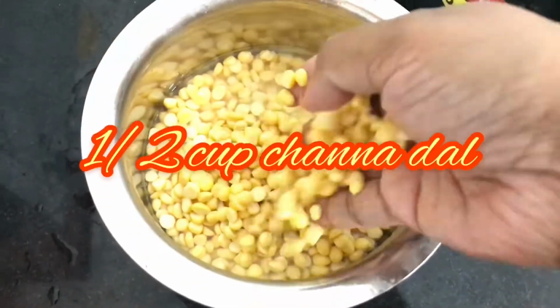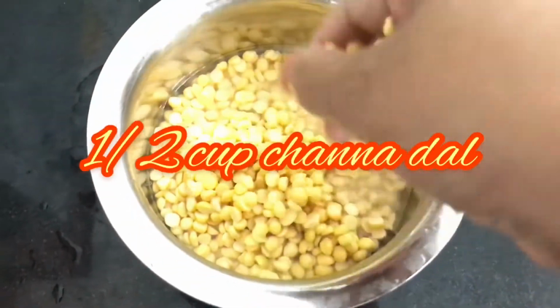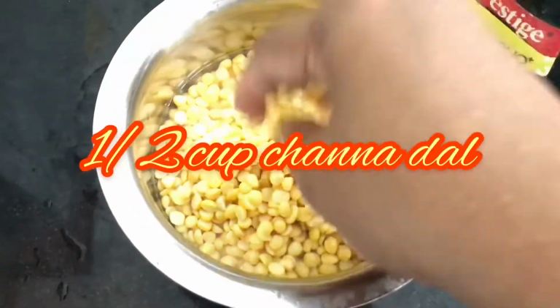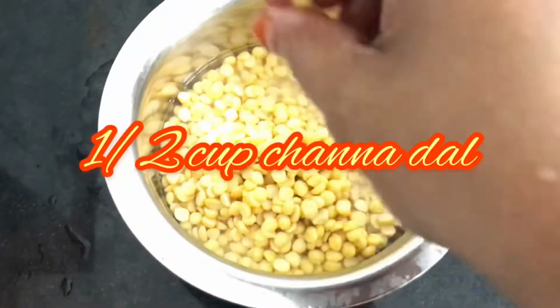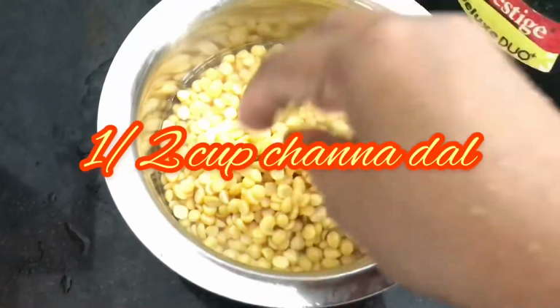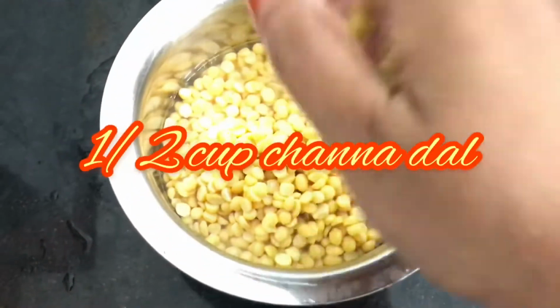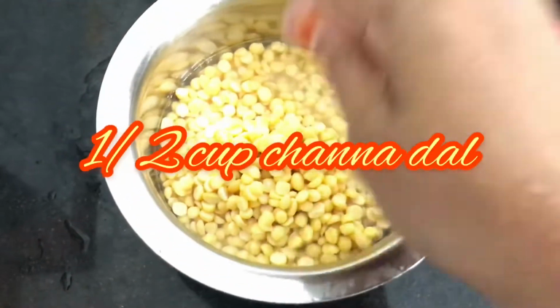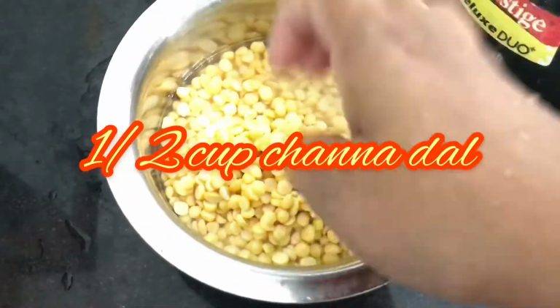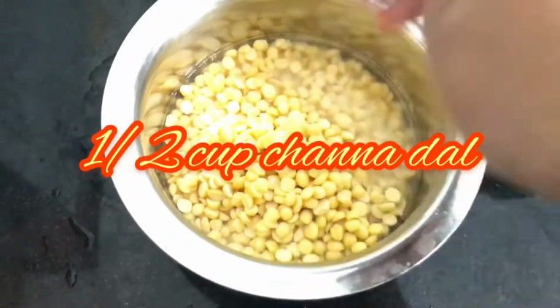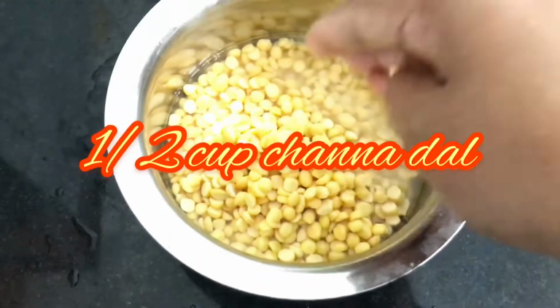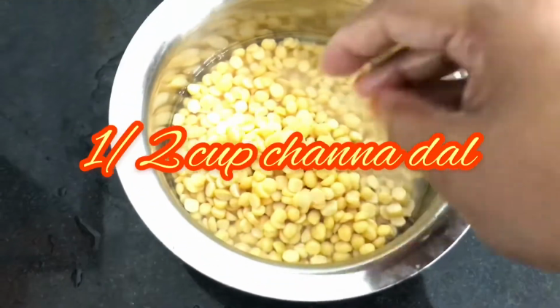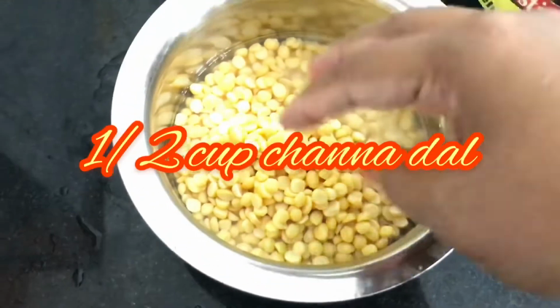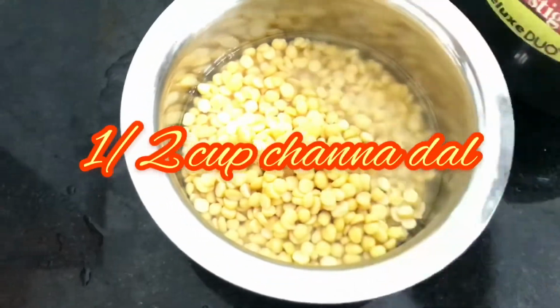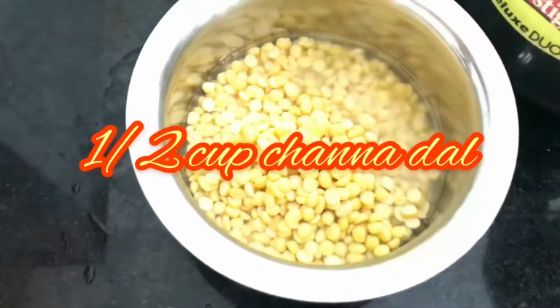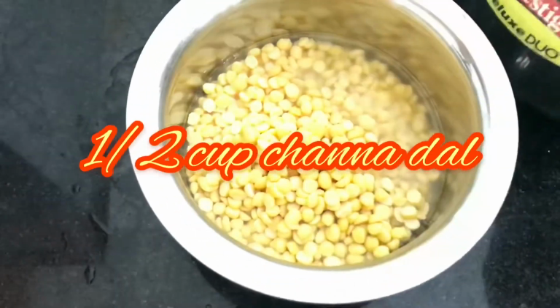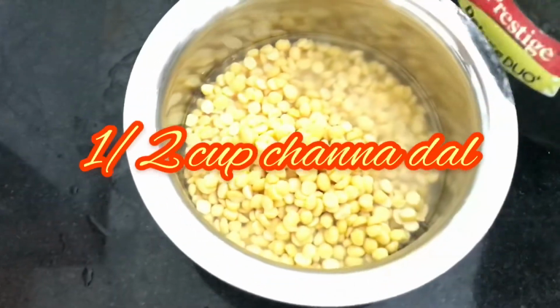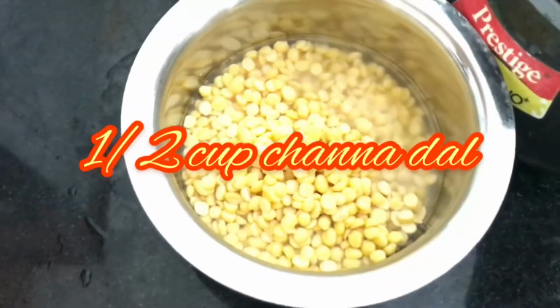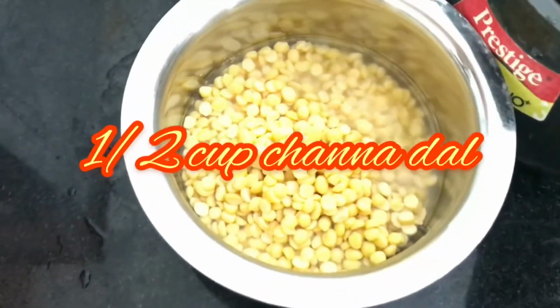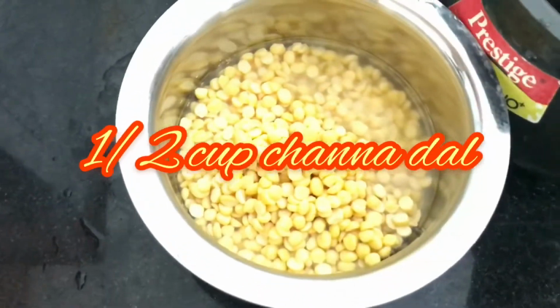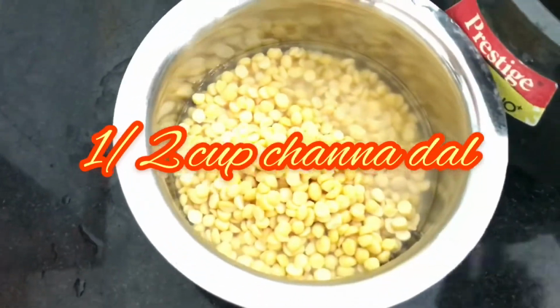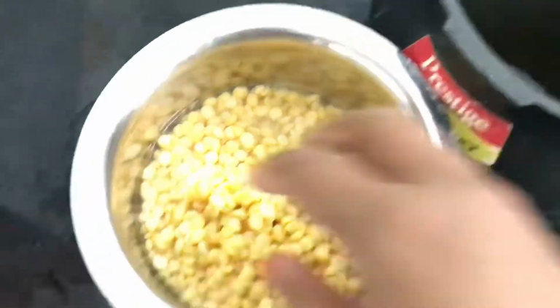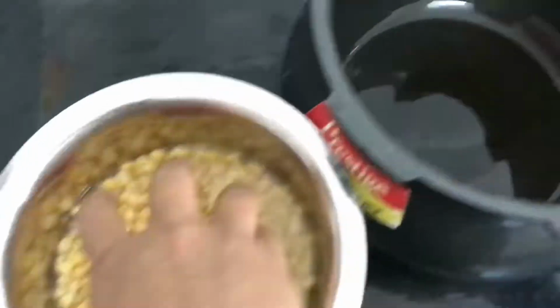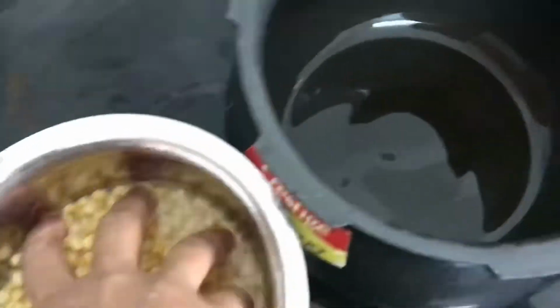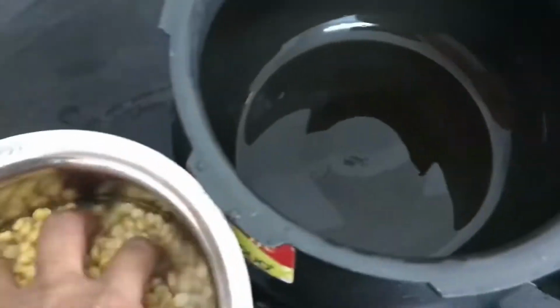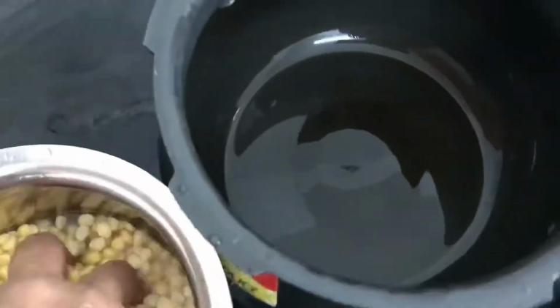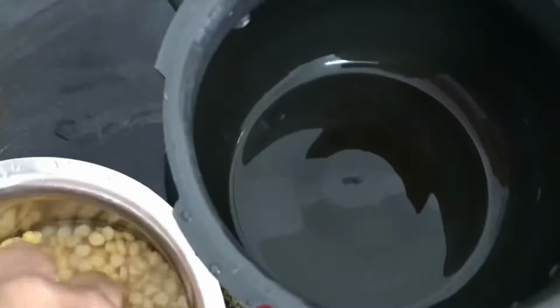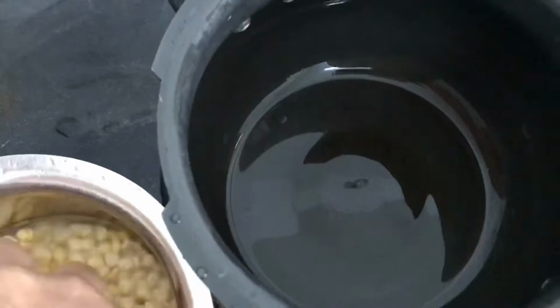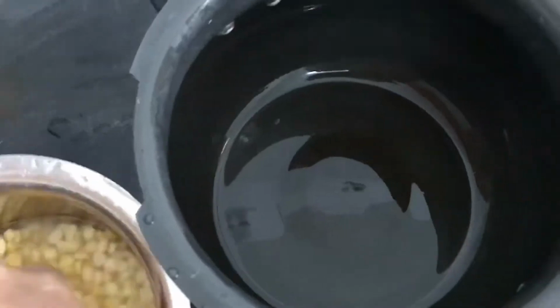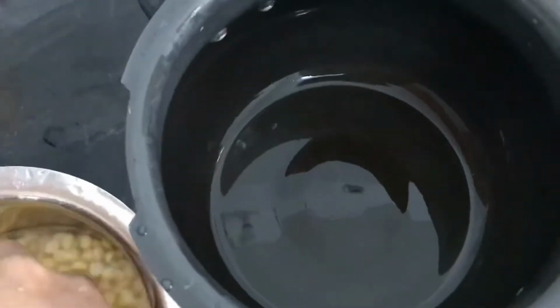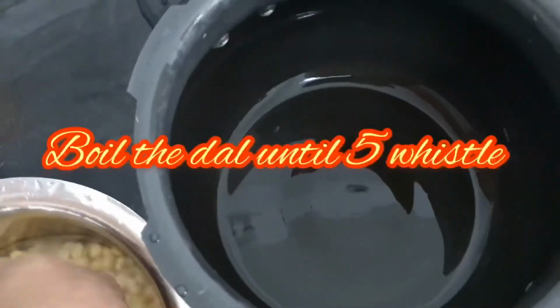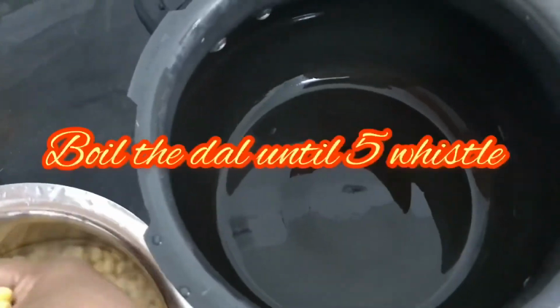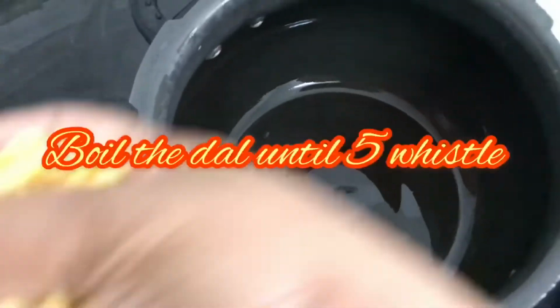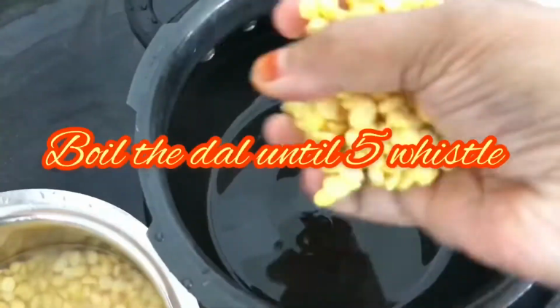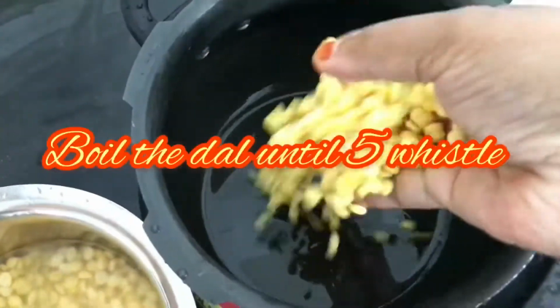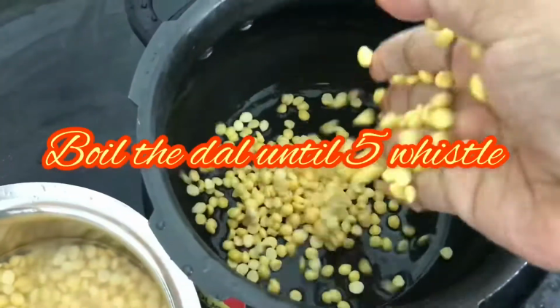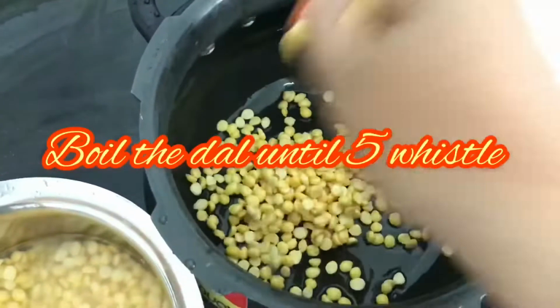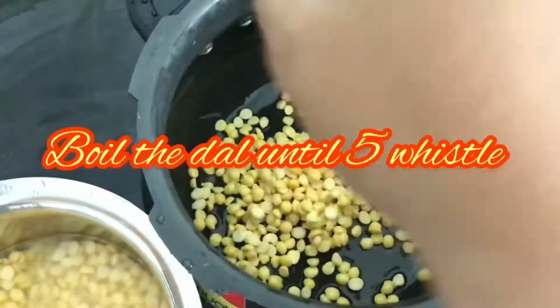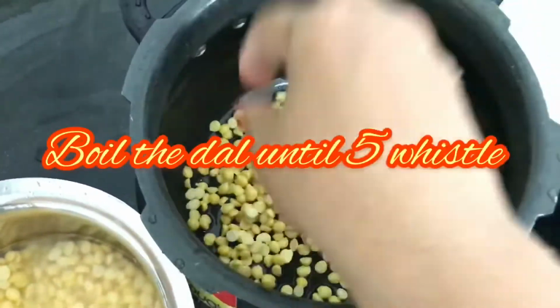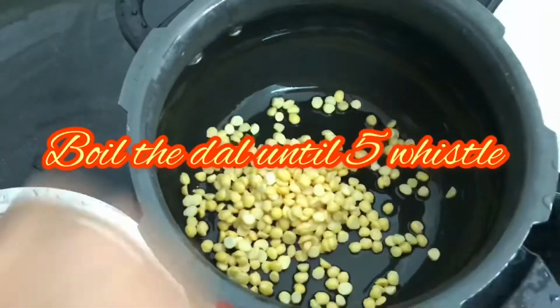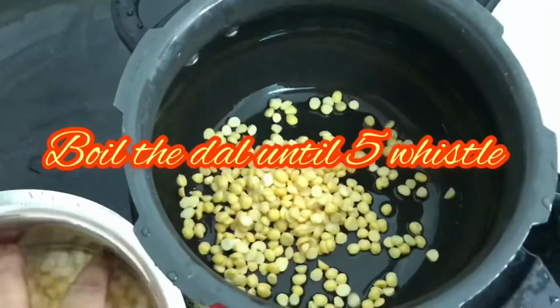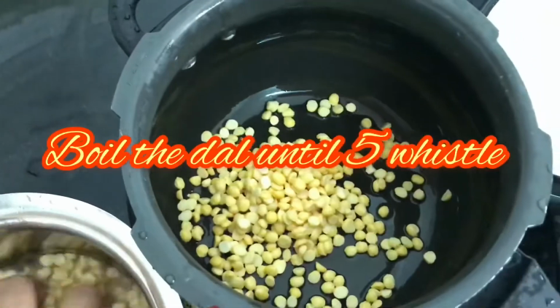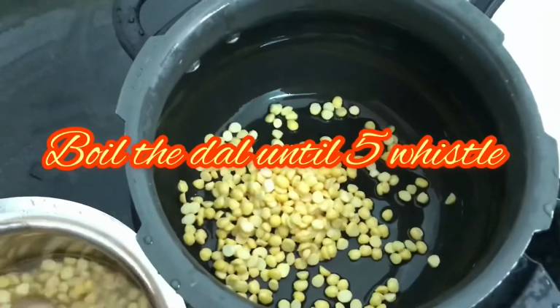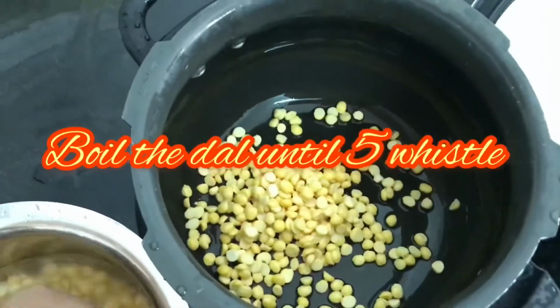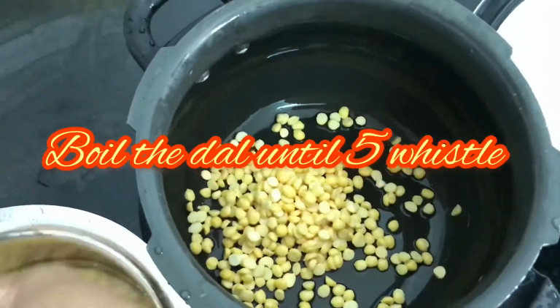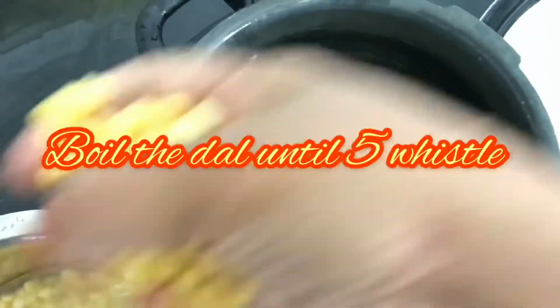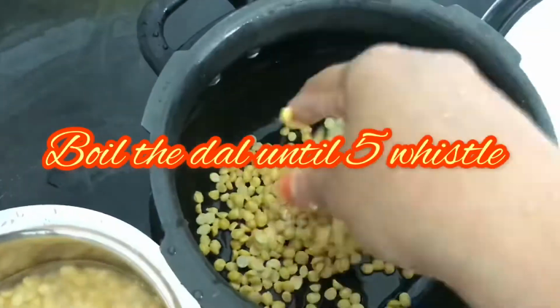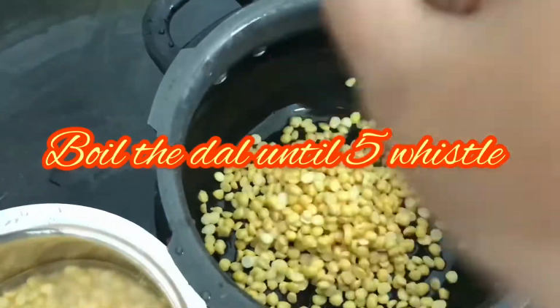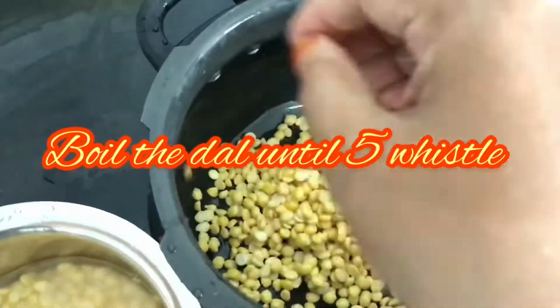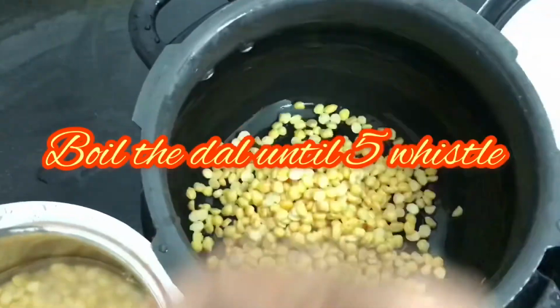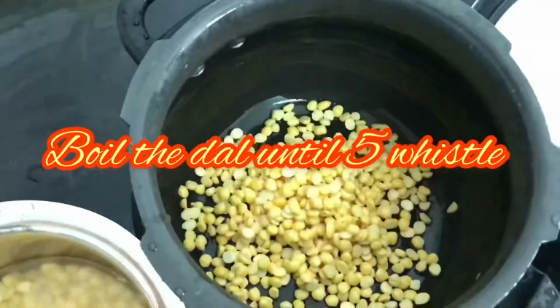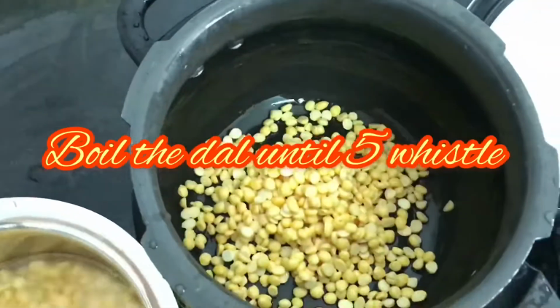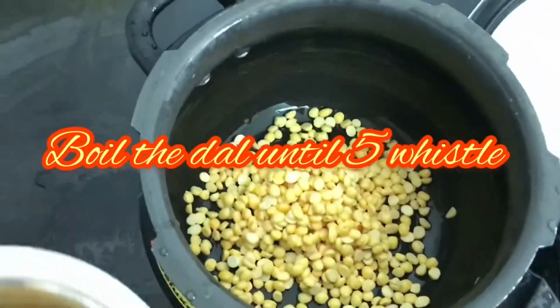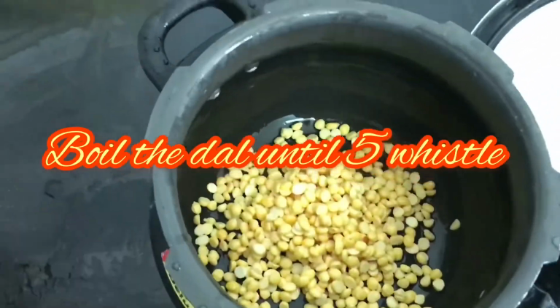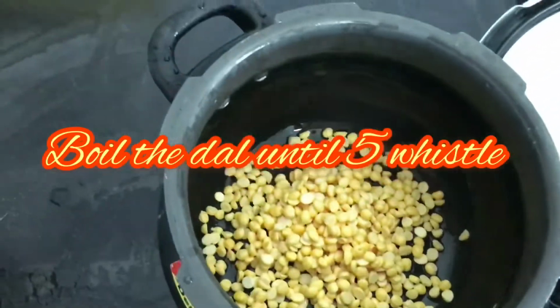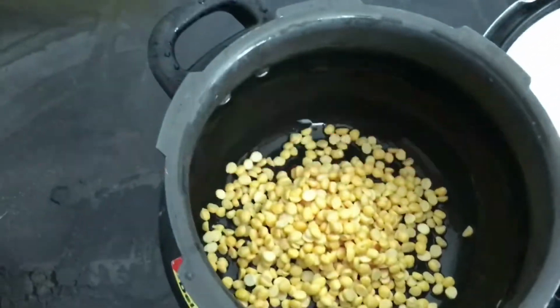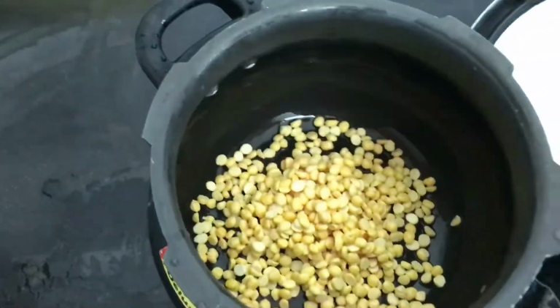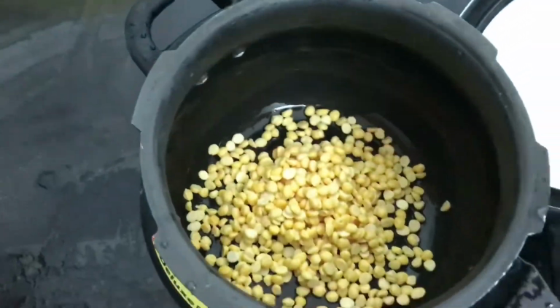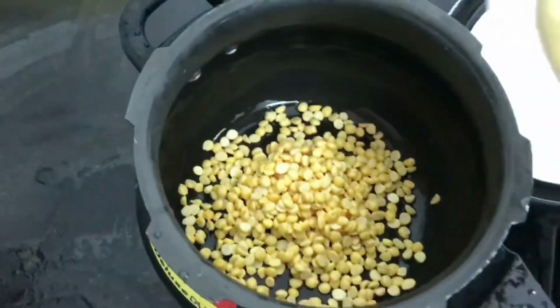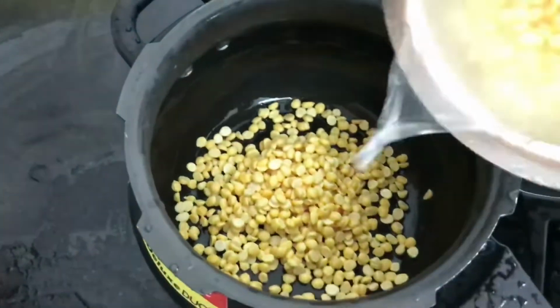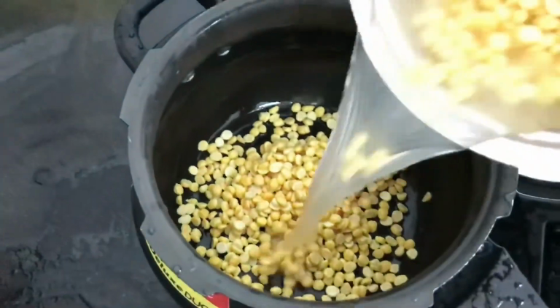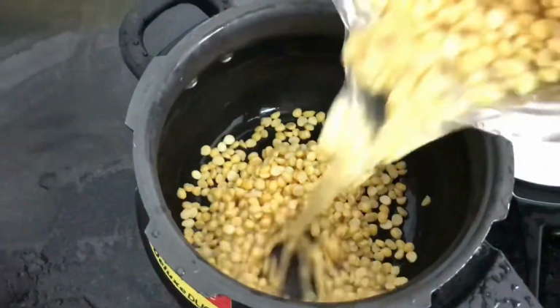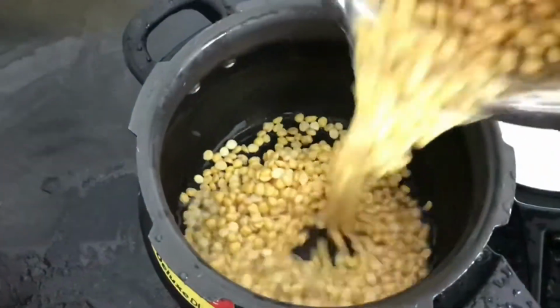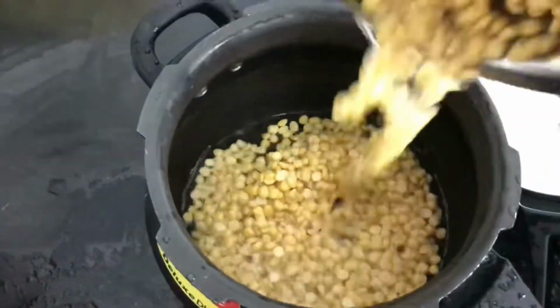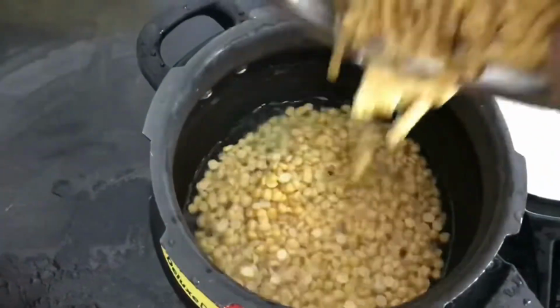We need half a cup of soaked channa dal. Boil the dal until it is soft.